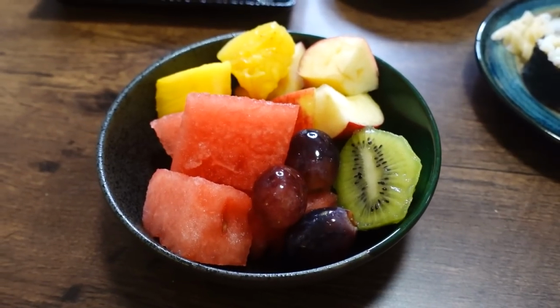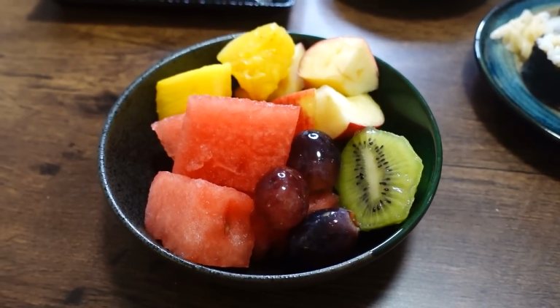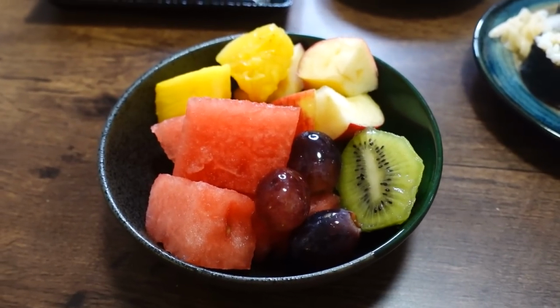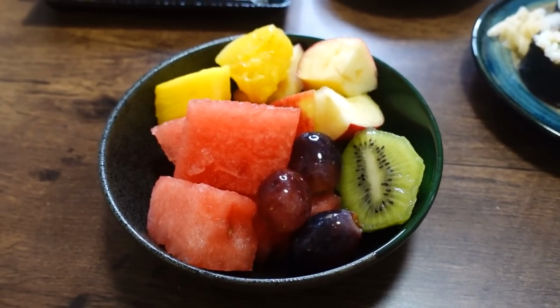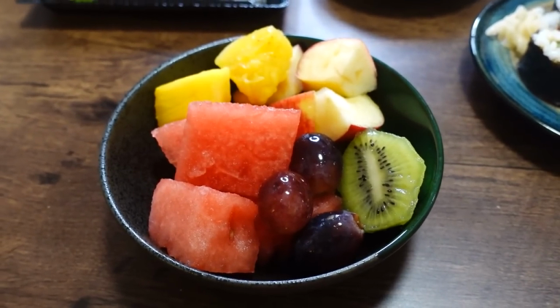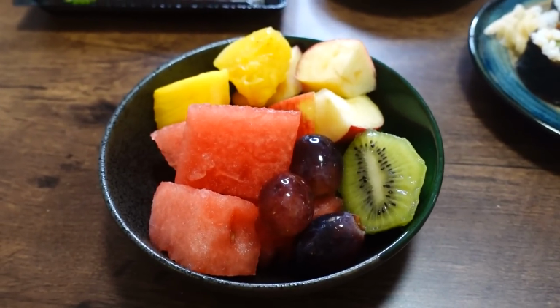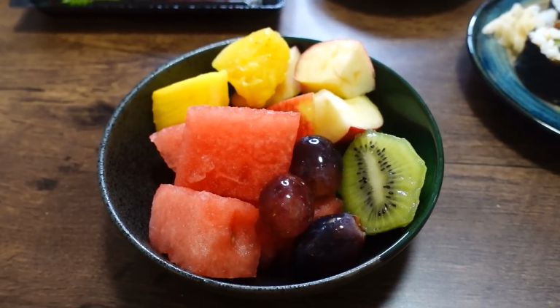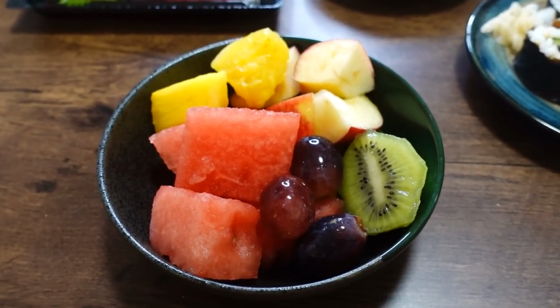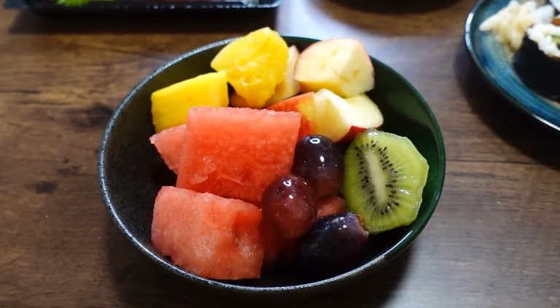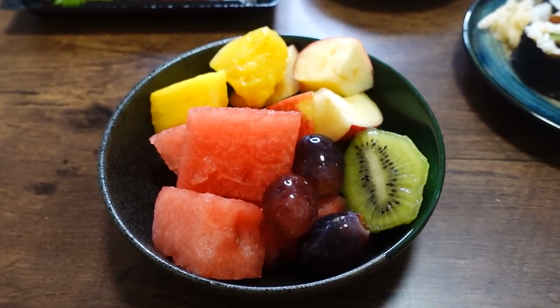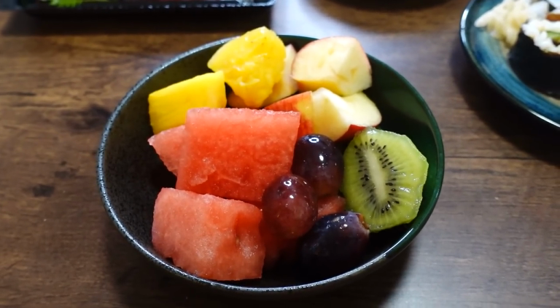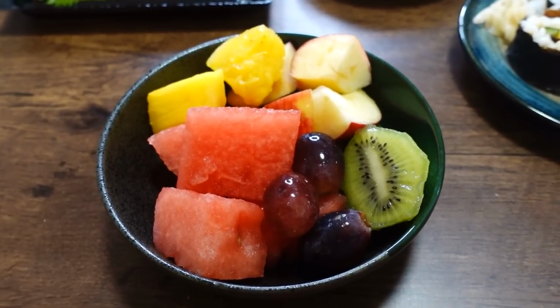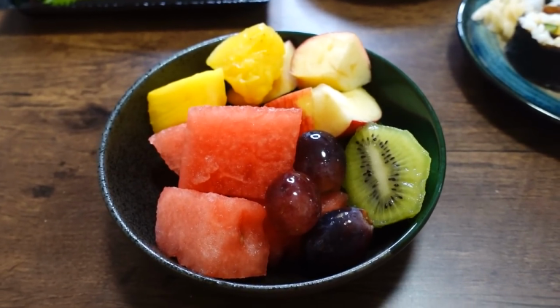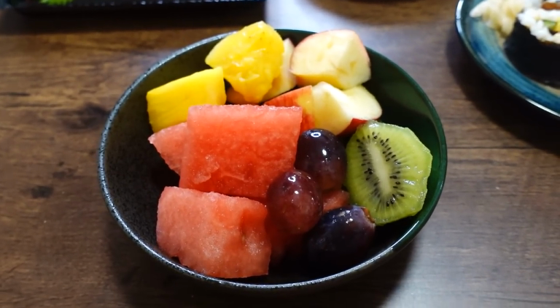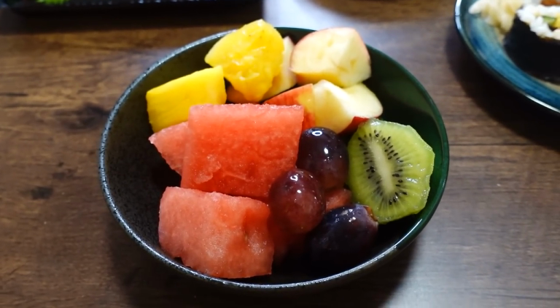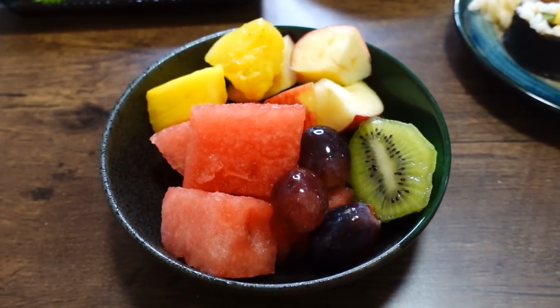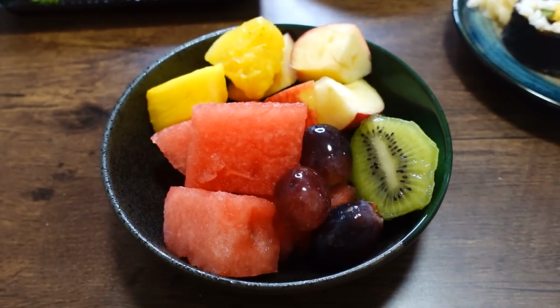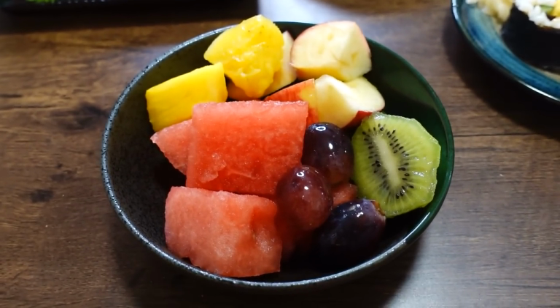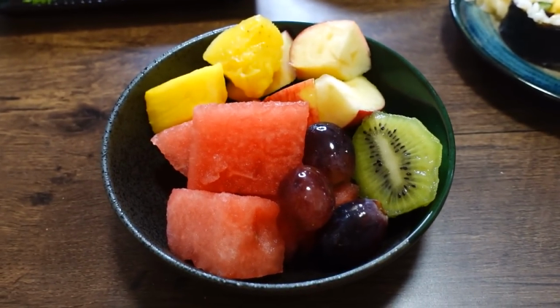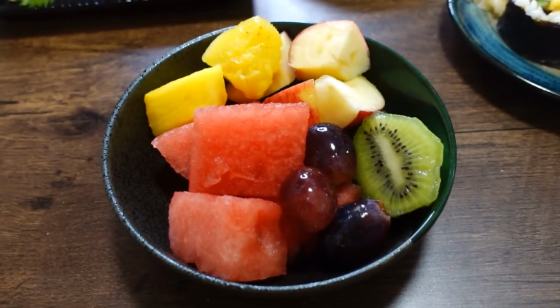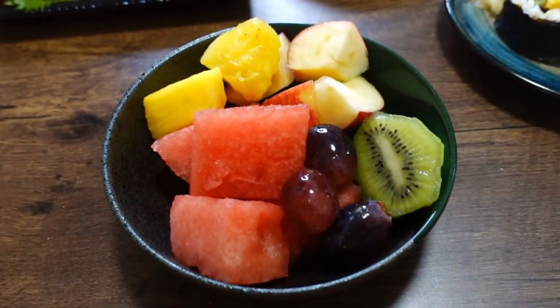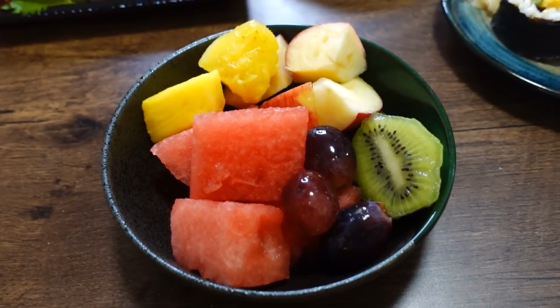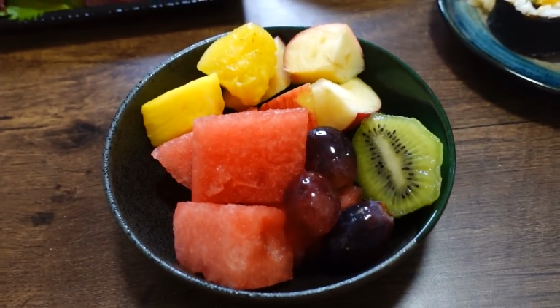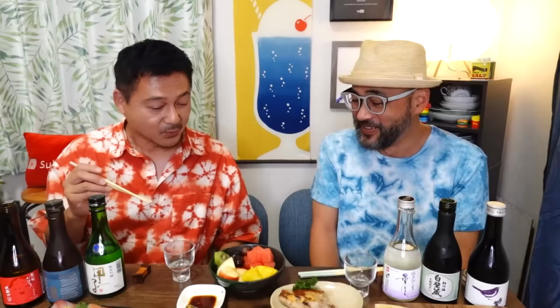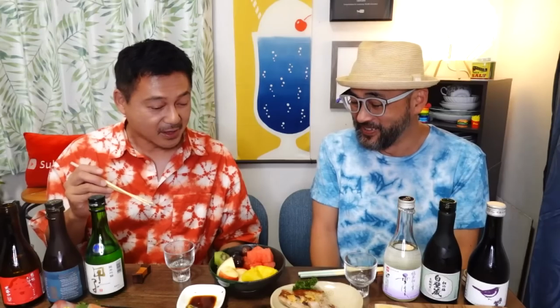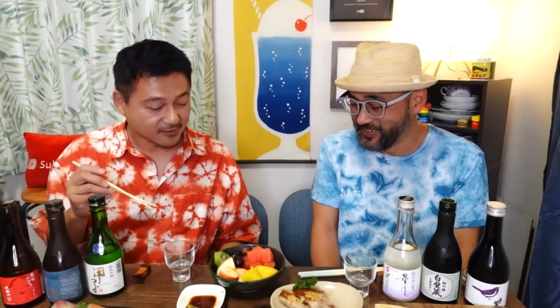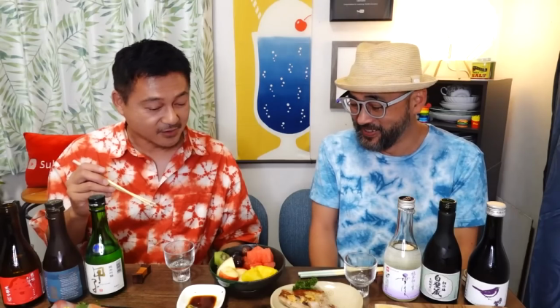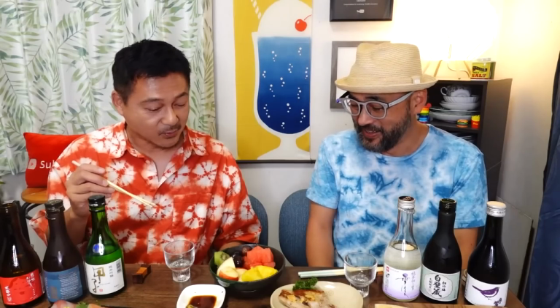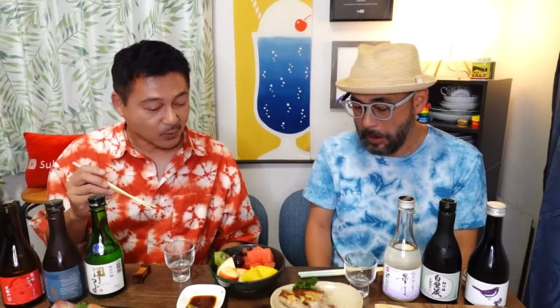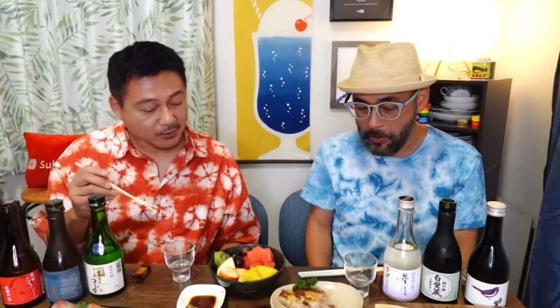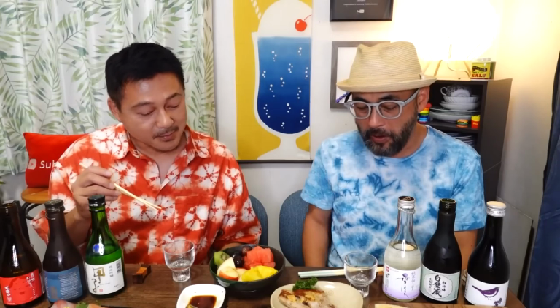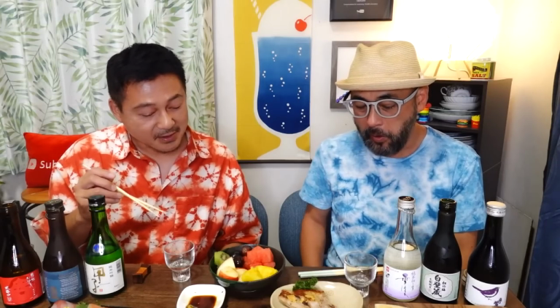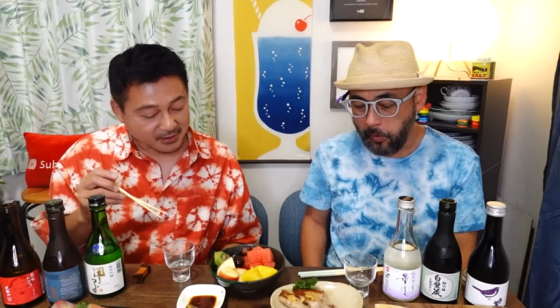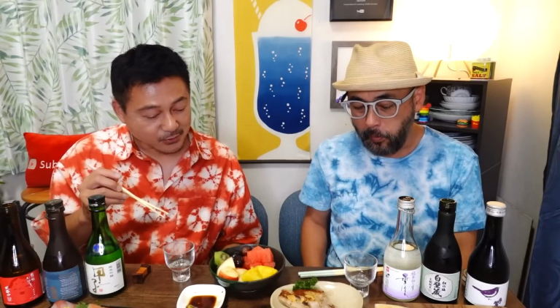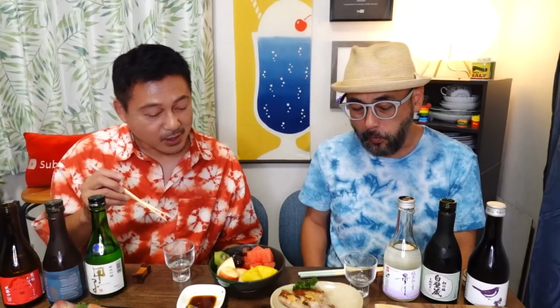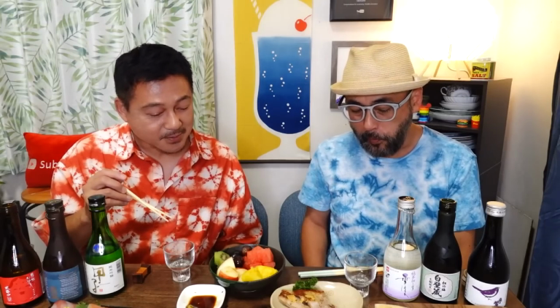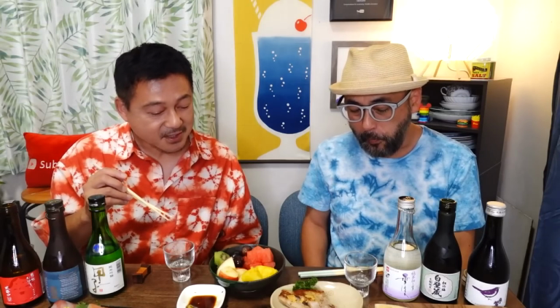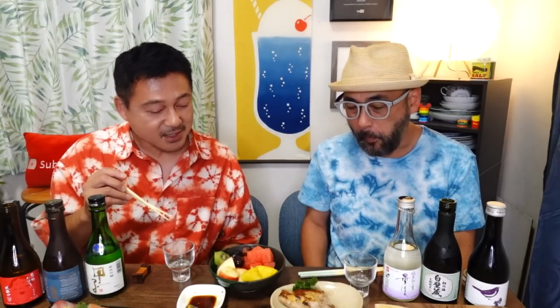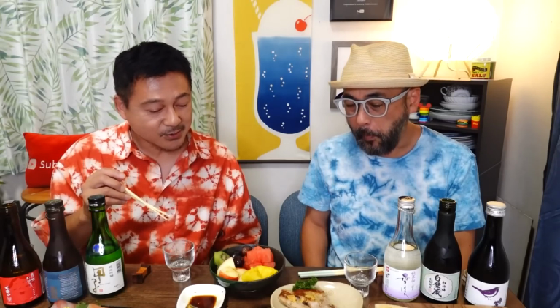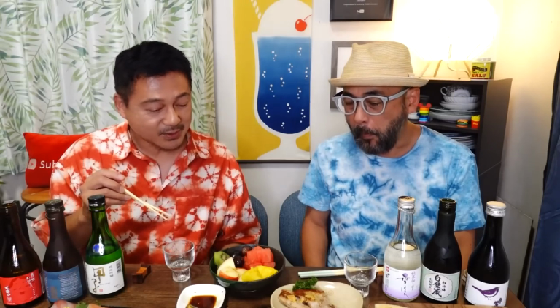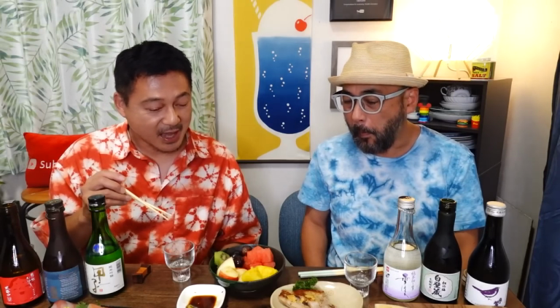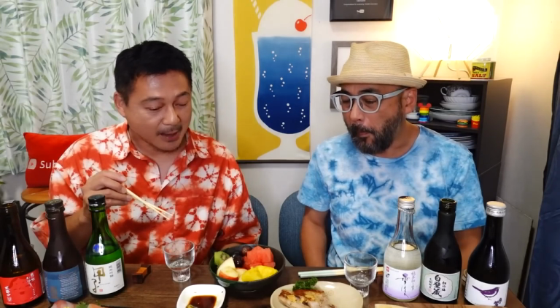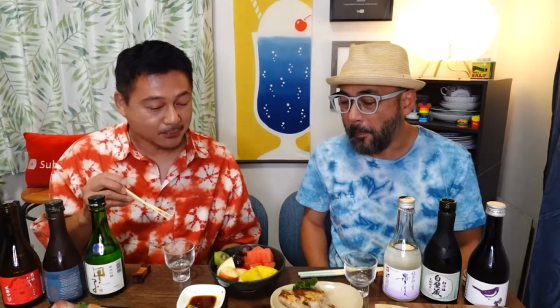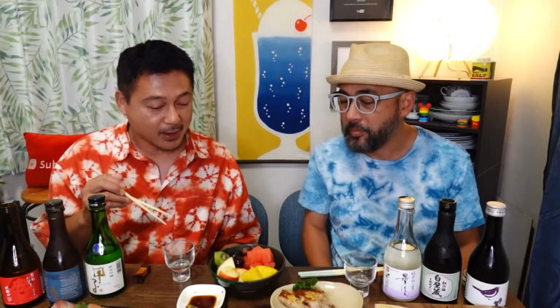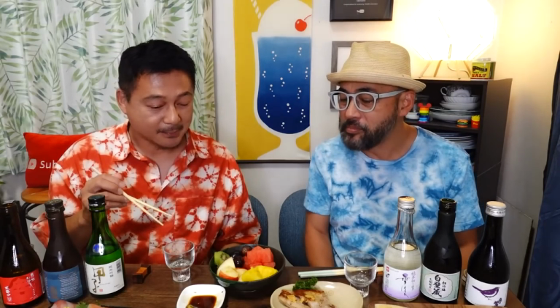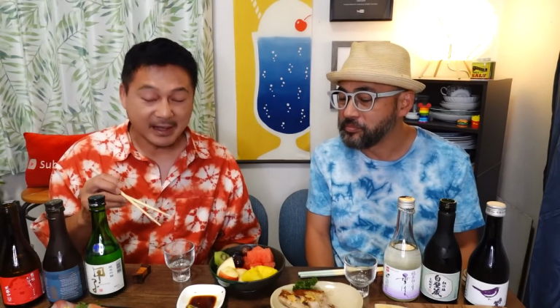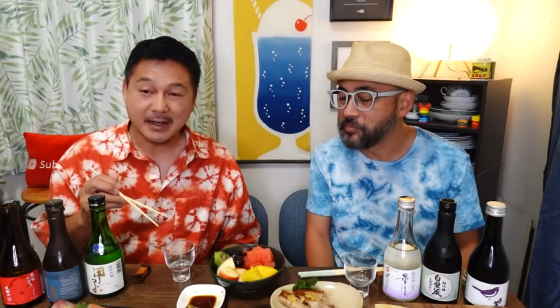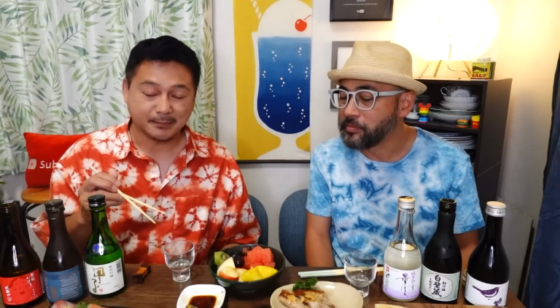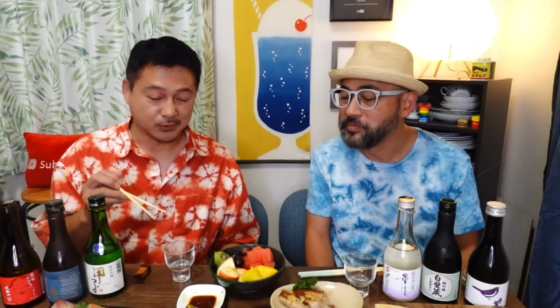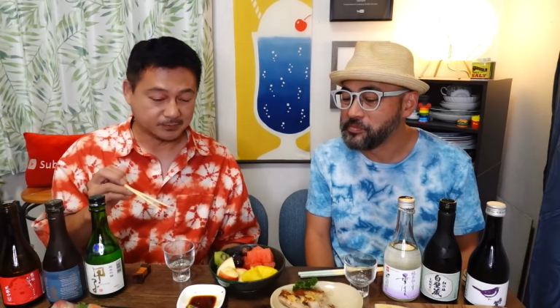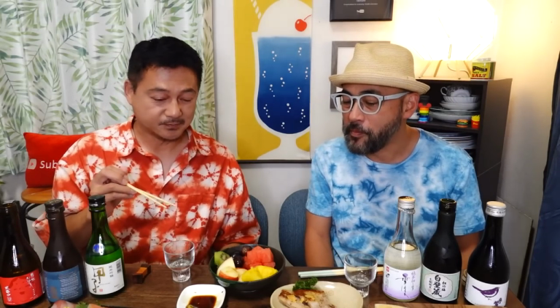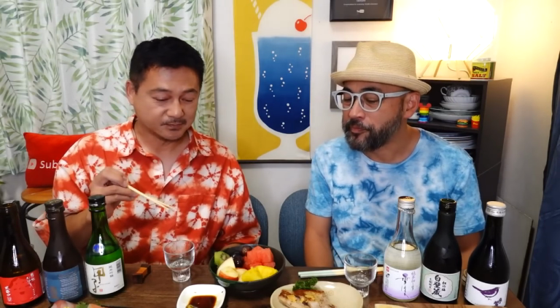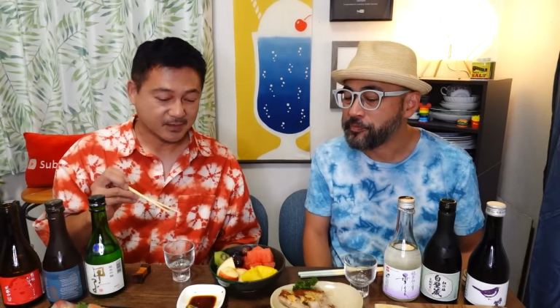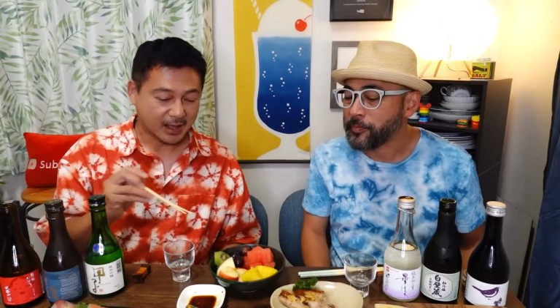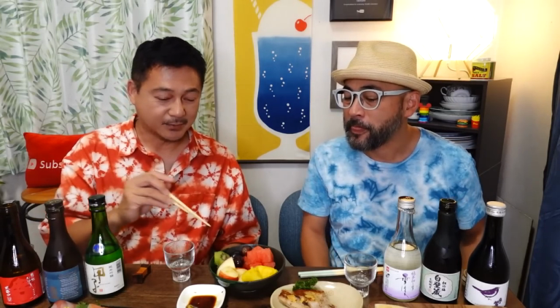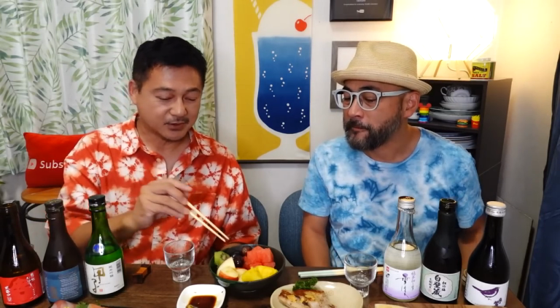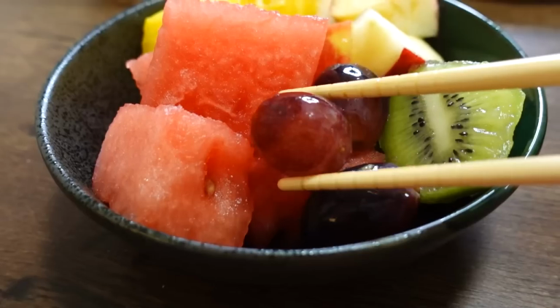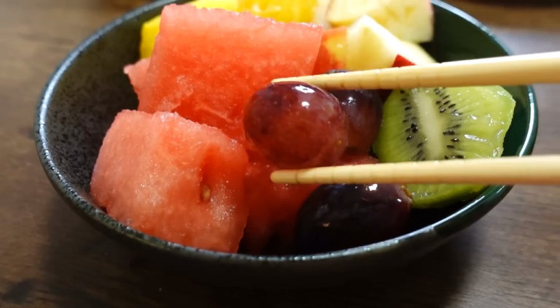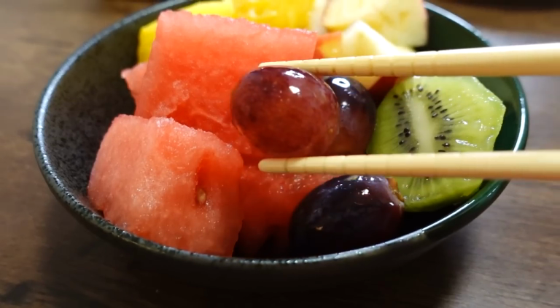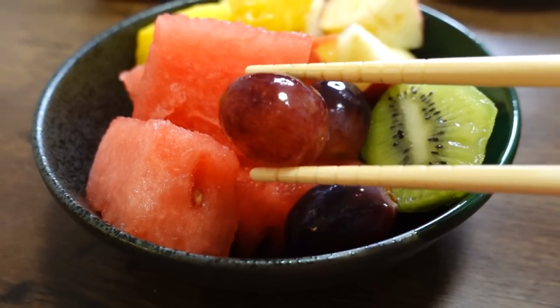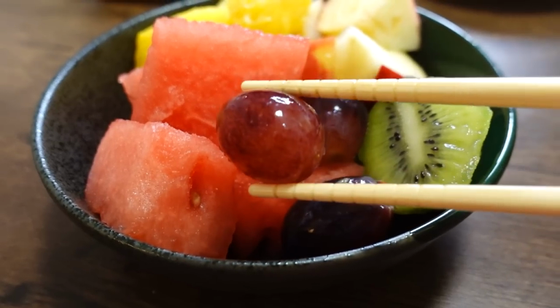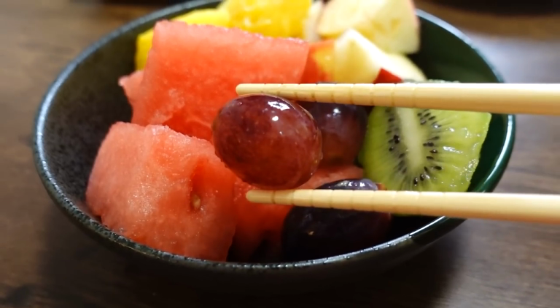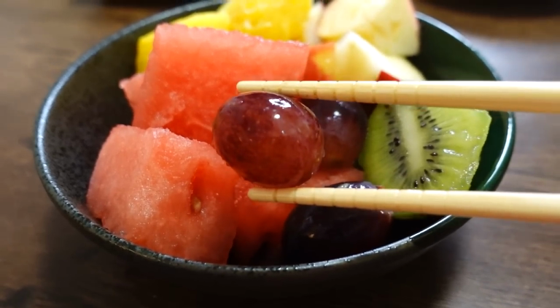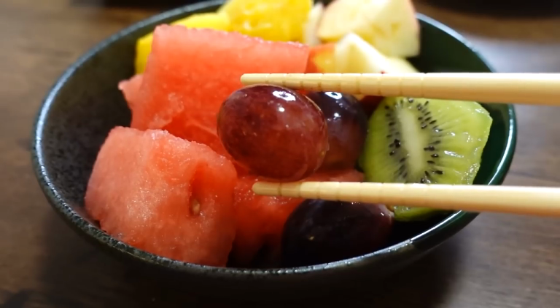I'd like to try it with a piece of fruit. We have watermelon, grapes, kiwi, apple, and pineapple. I'm going to try the grape; I'll try the apple.